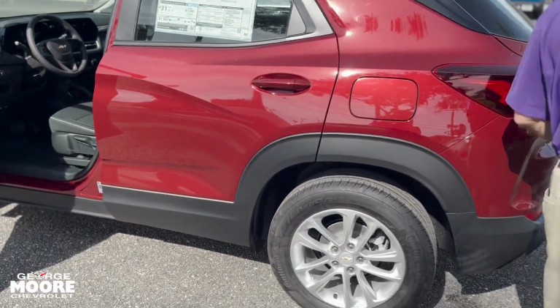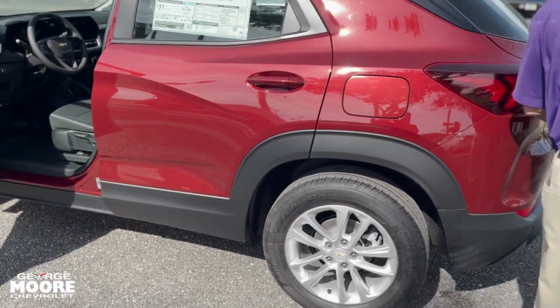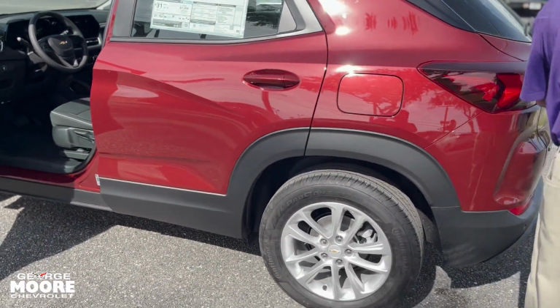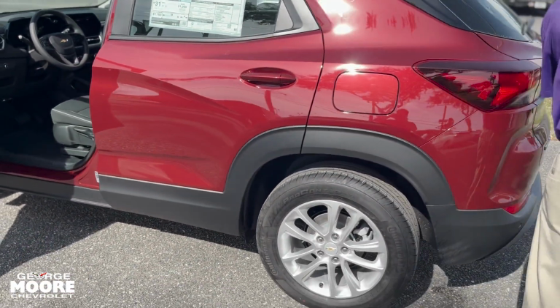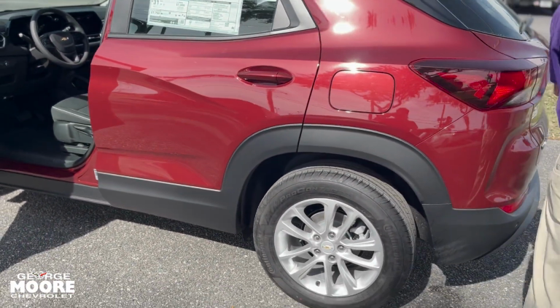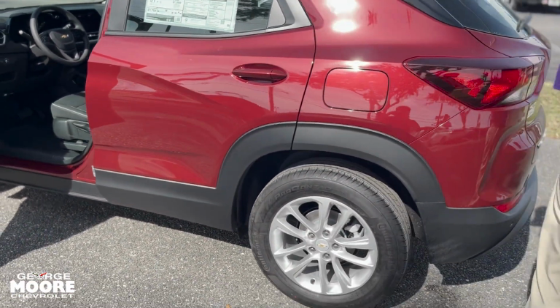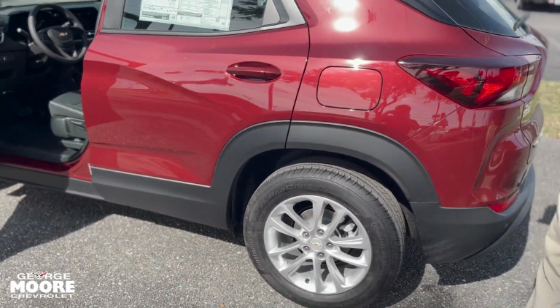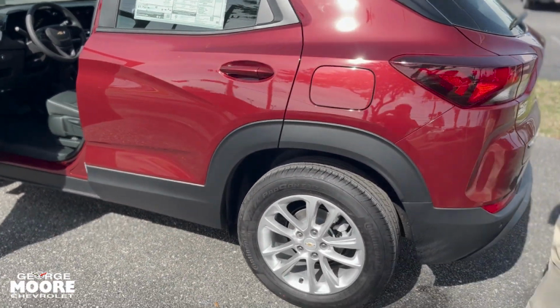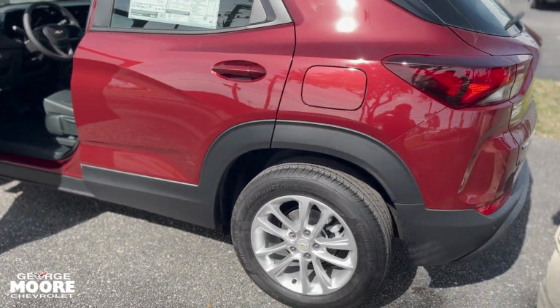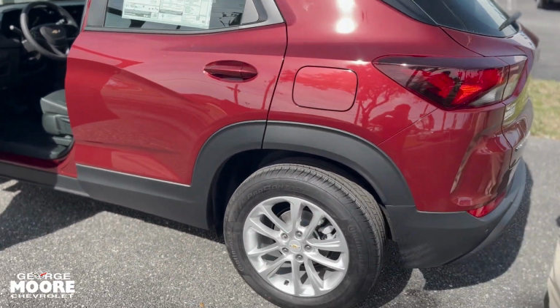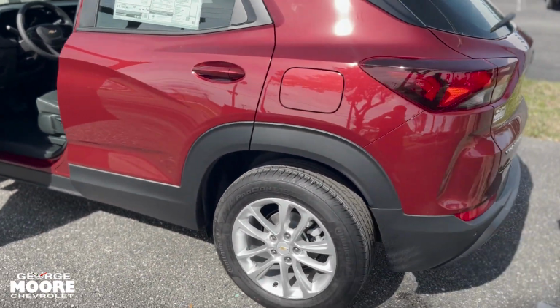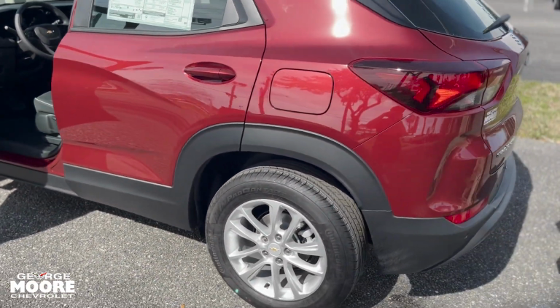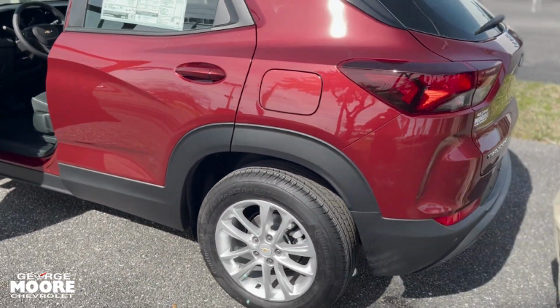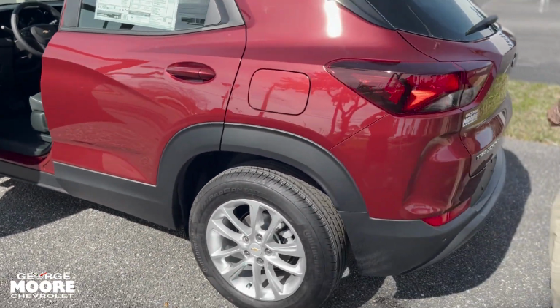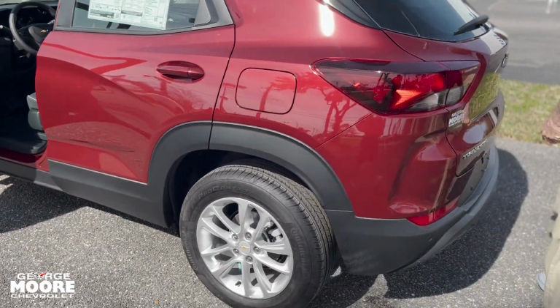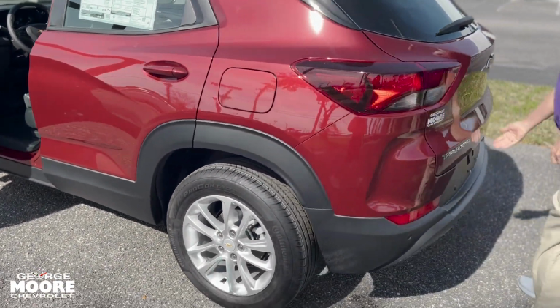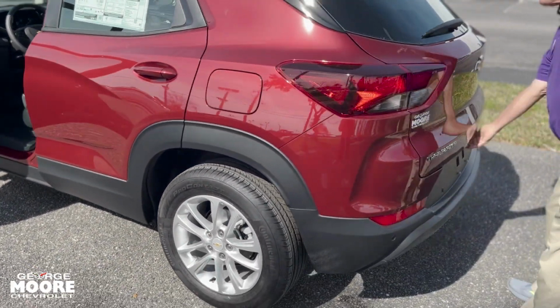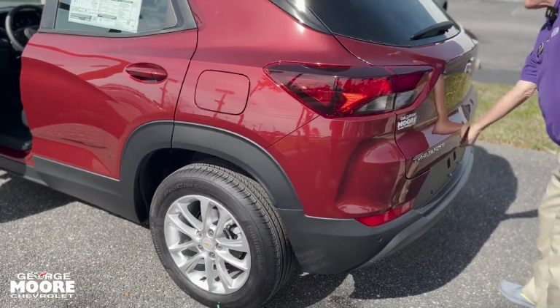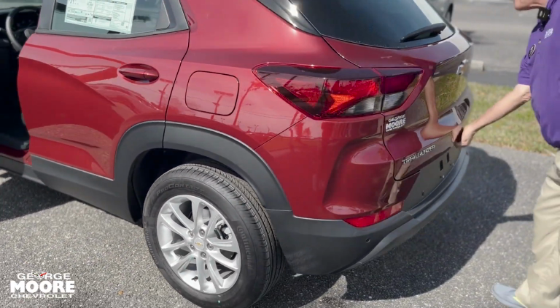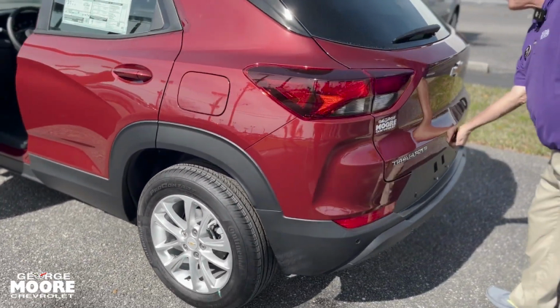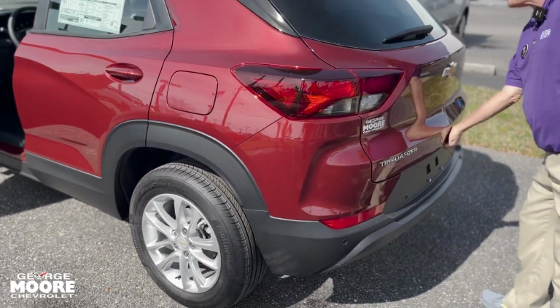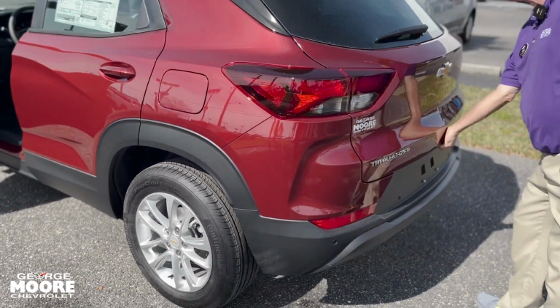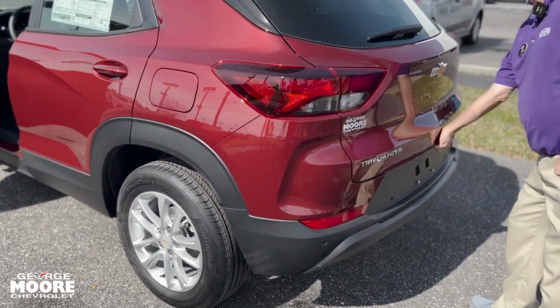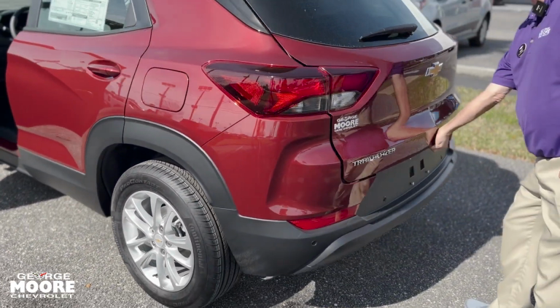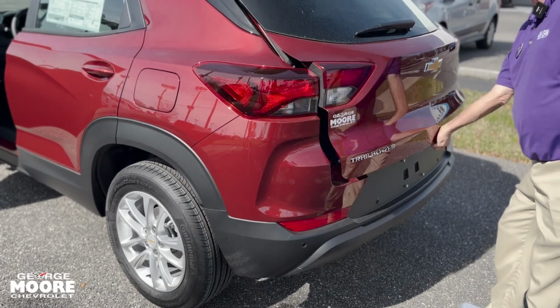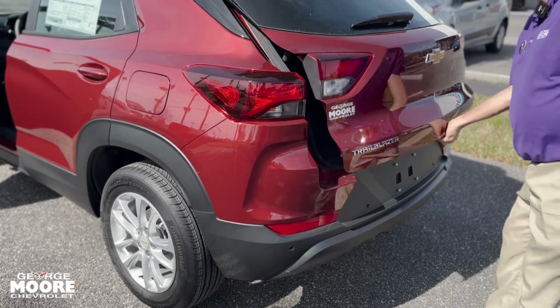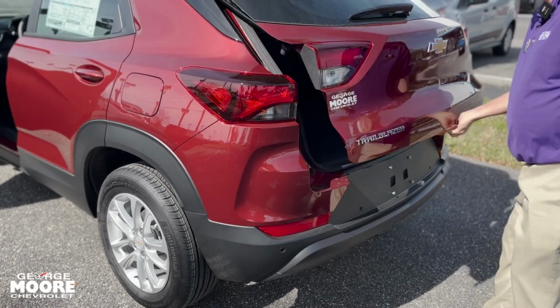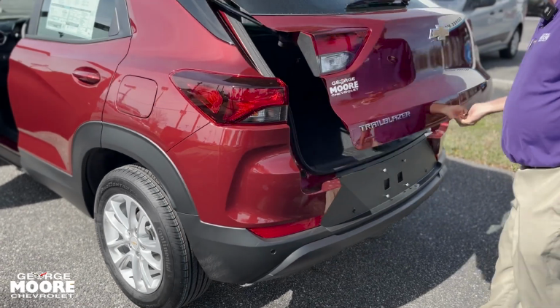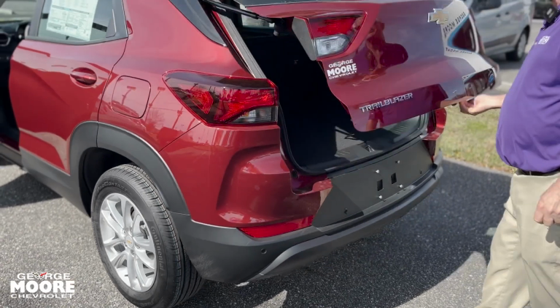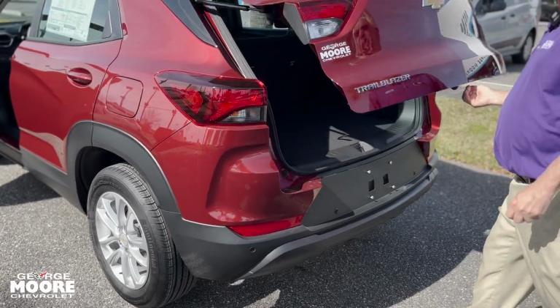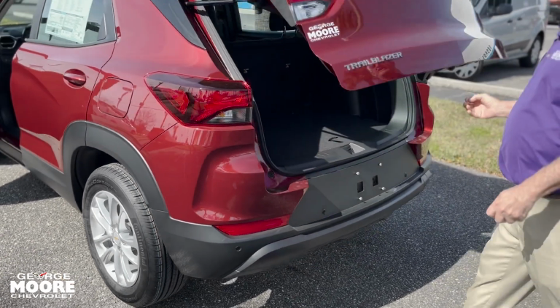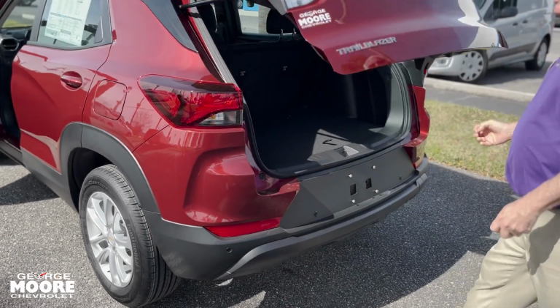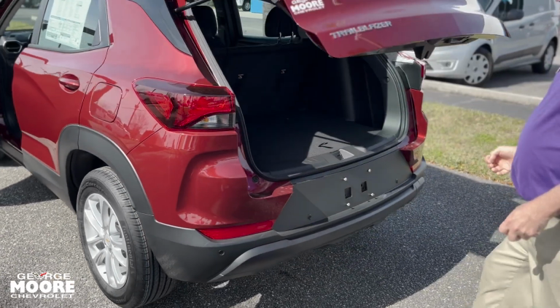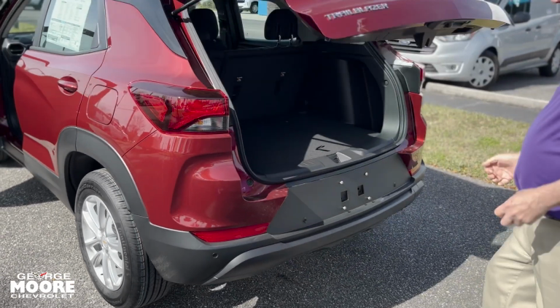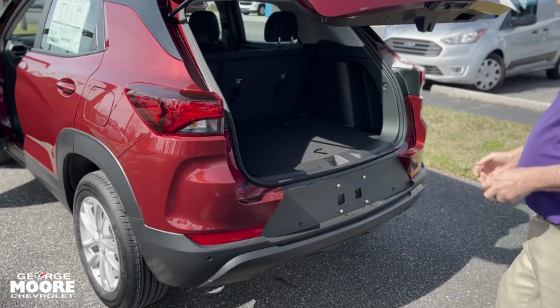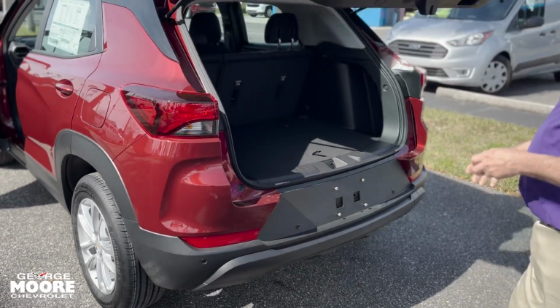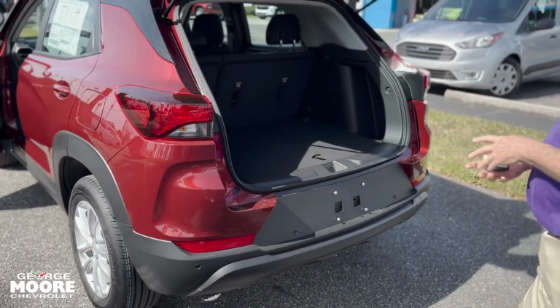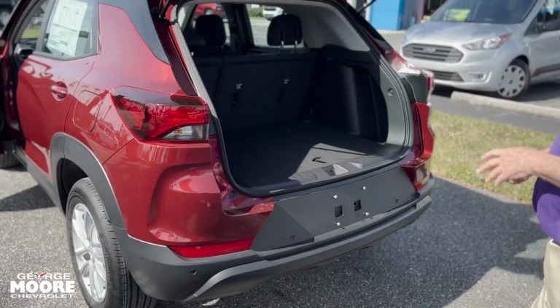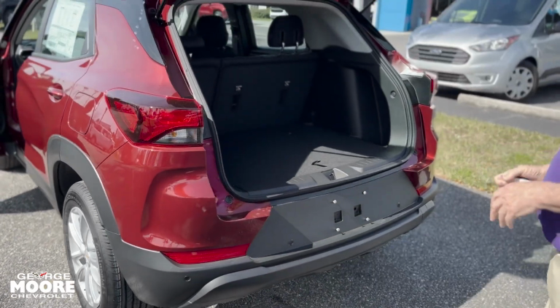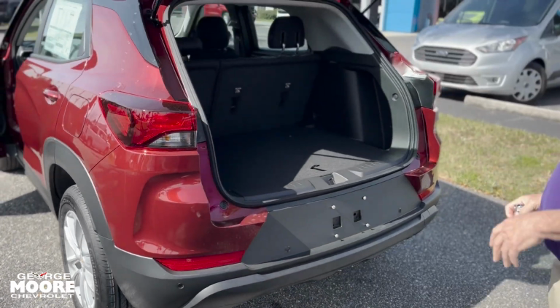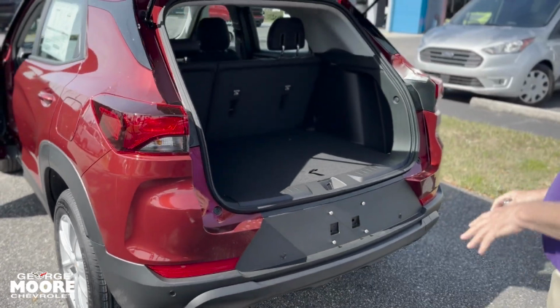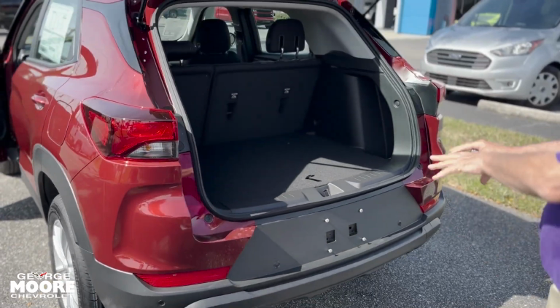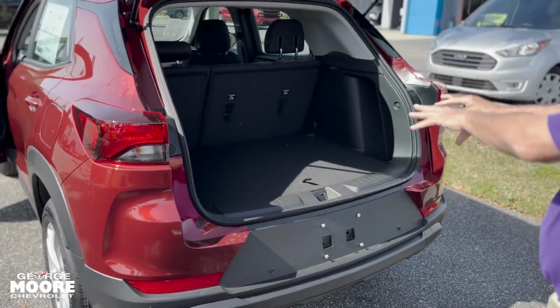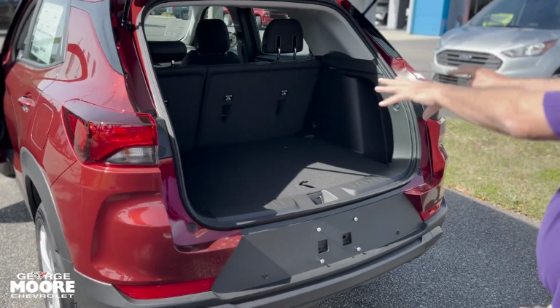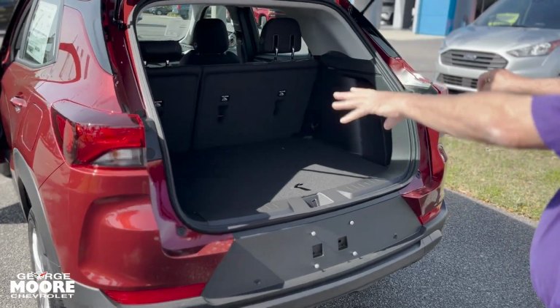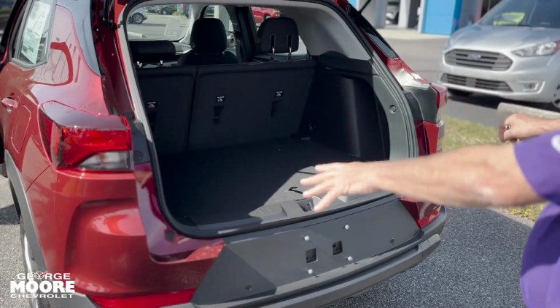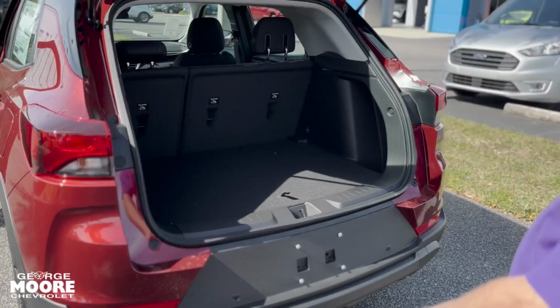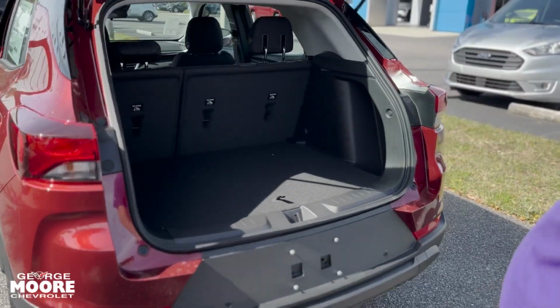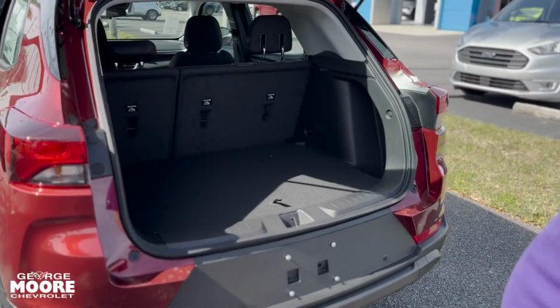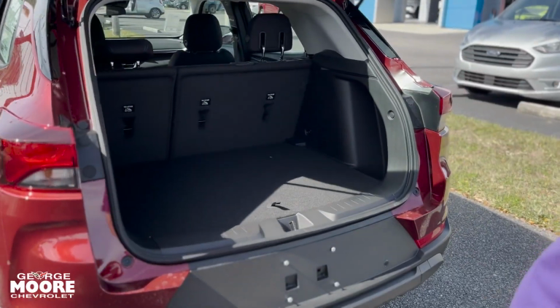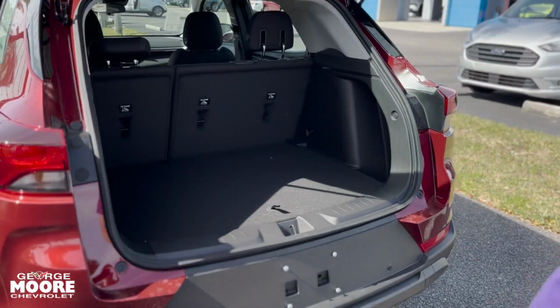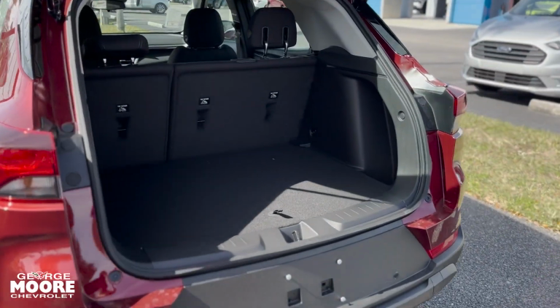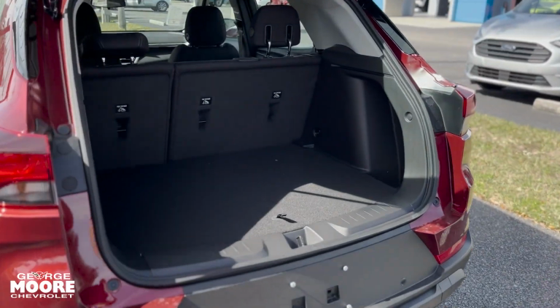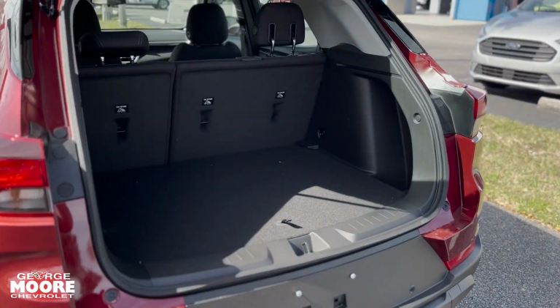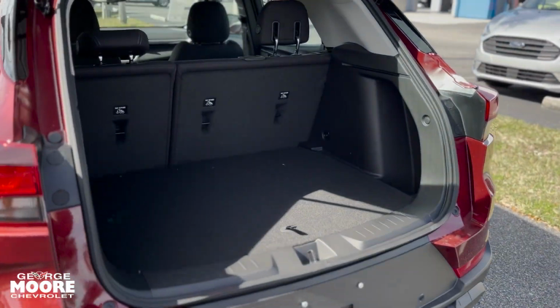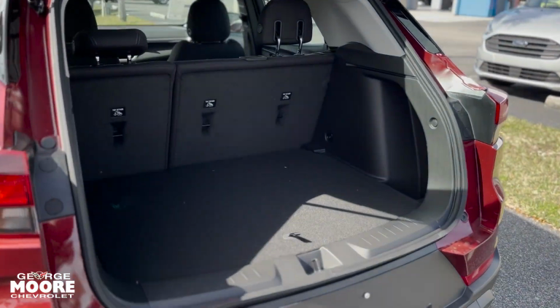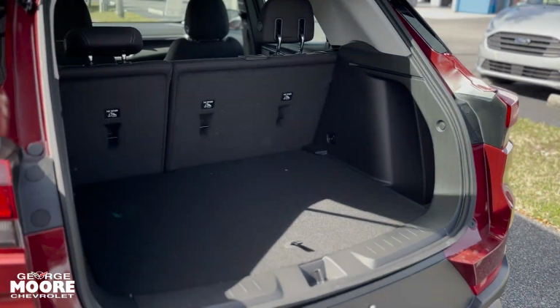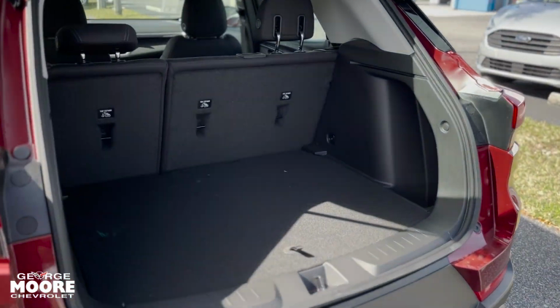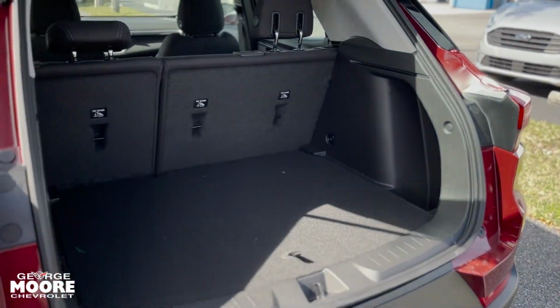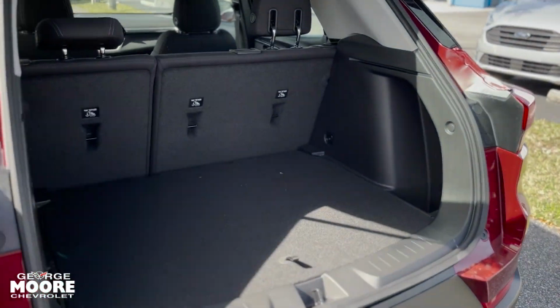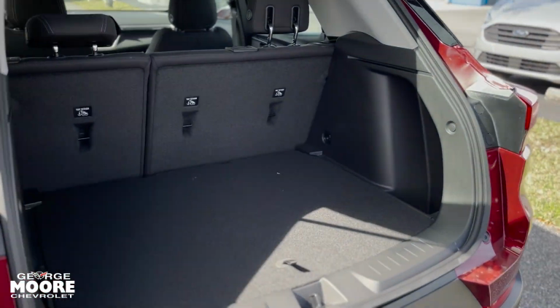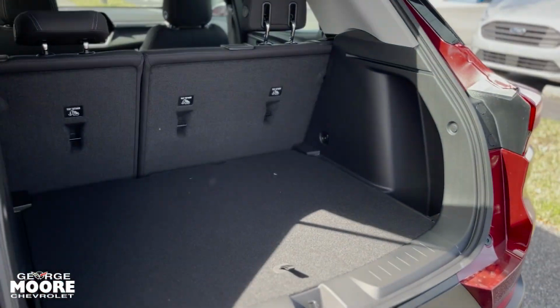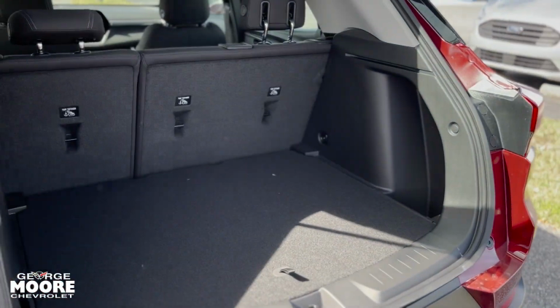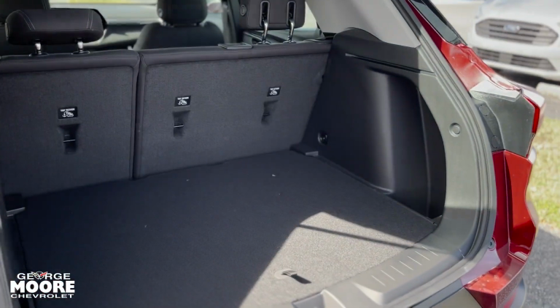The rear has the same energy zone bumper, two to five miles an hour. This is the LS trim, and there's lots of room in the back for storage as well.